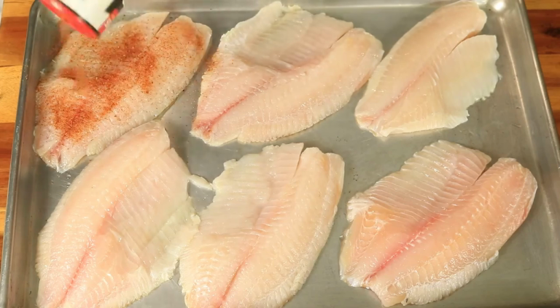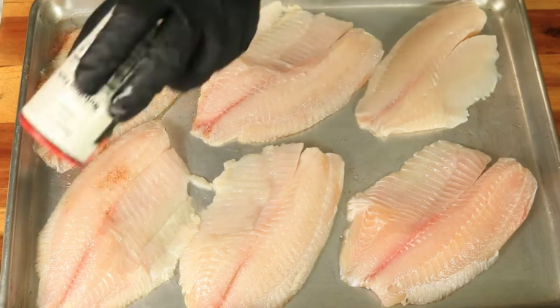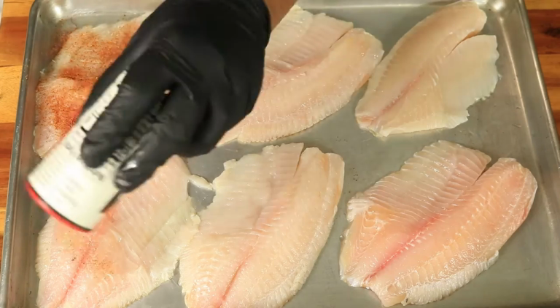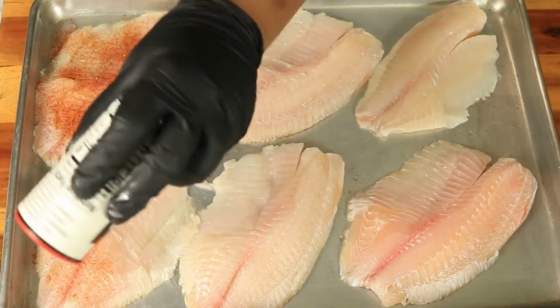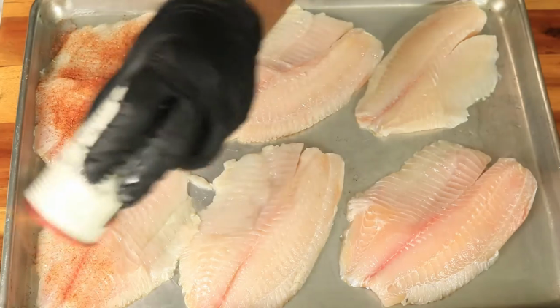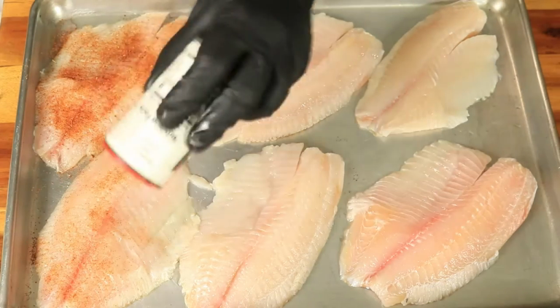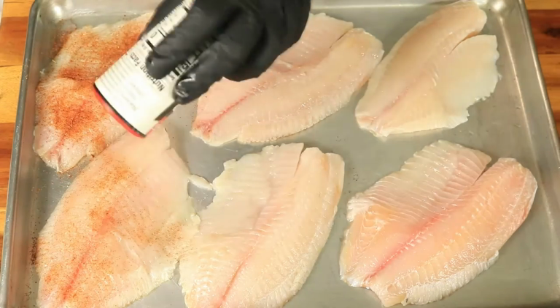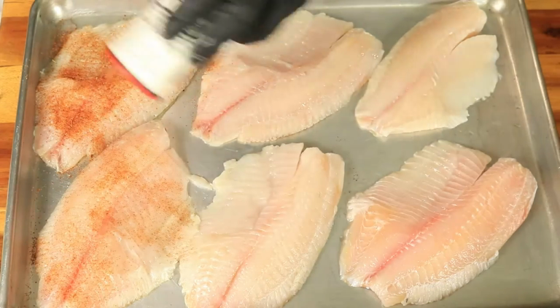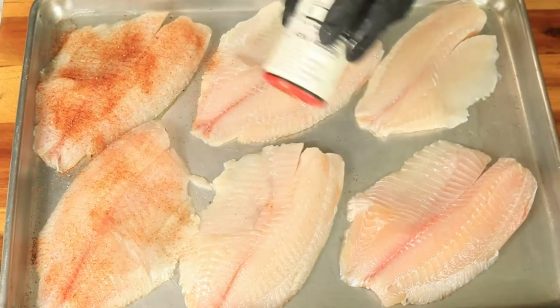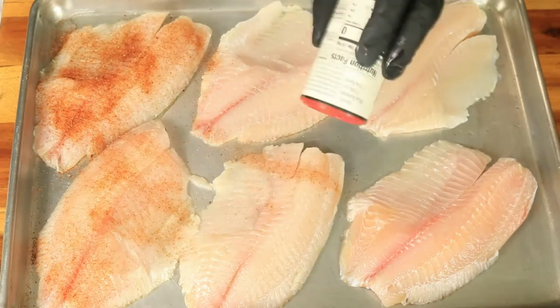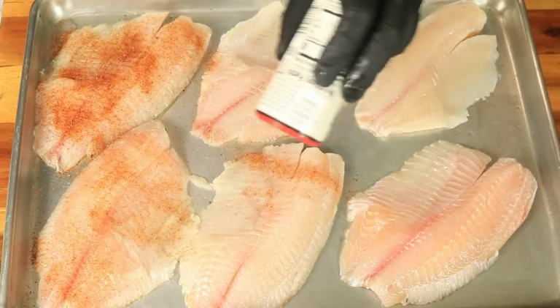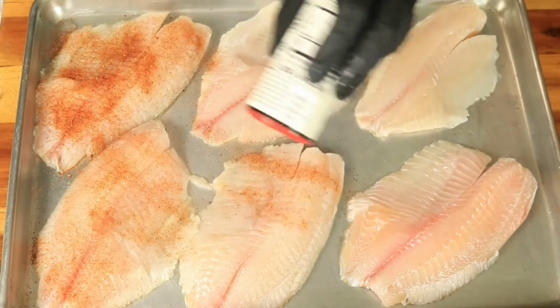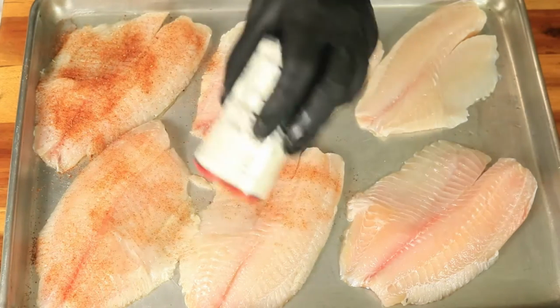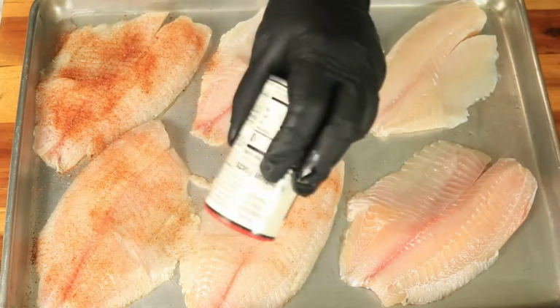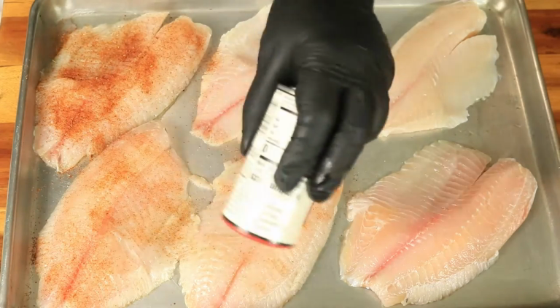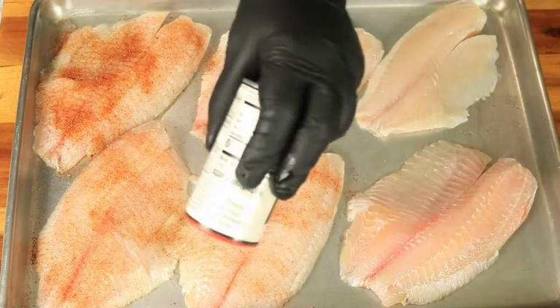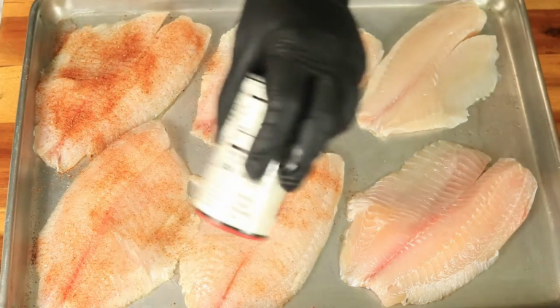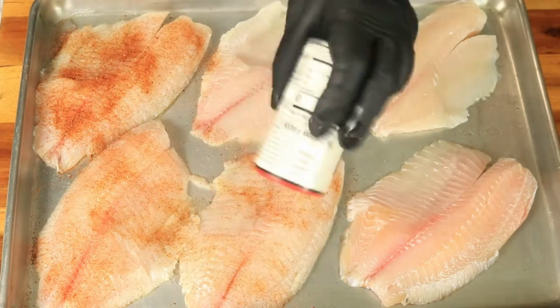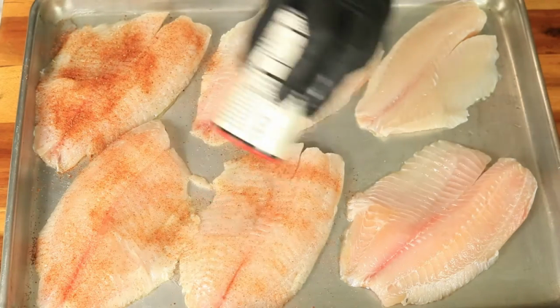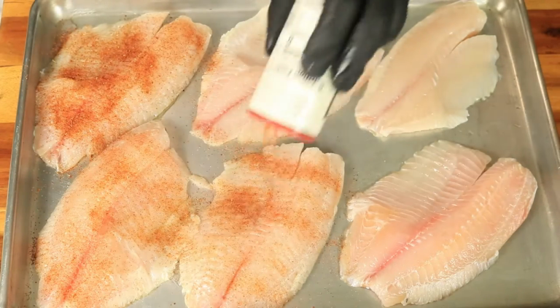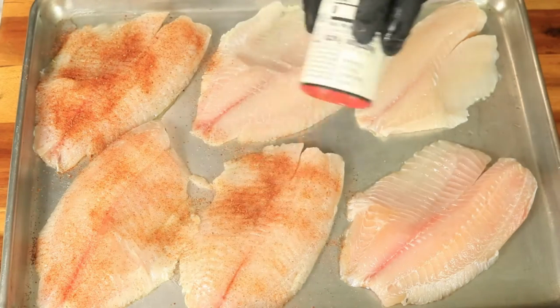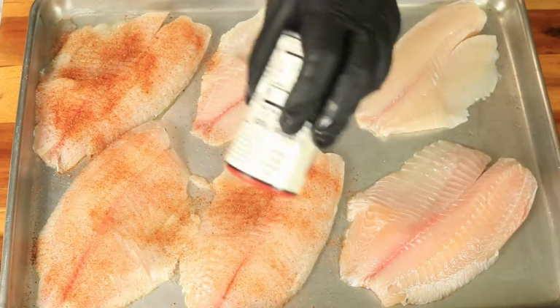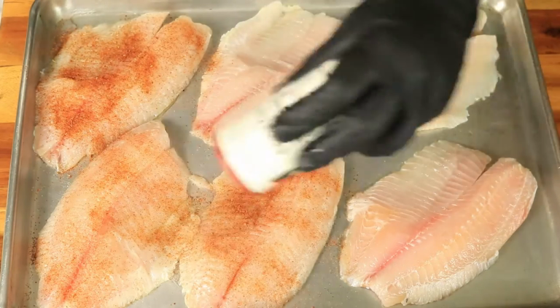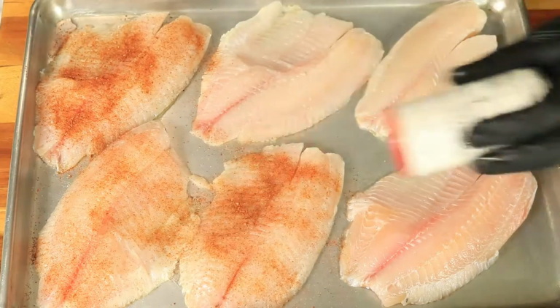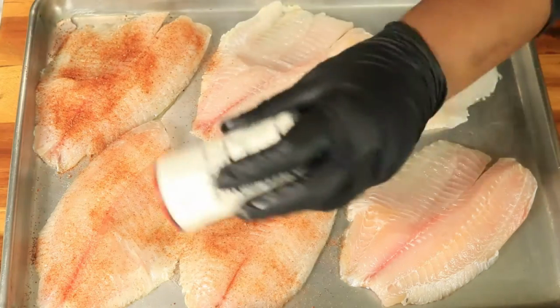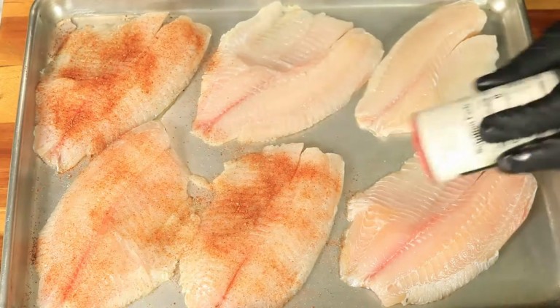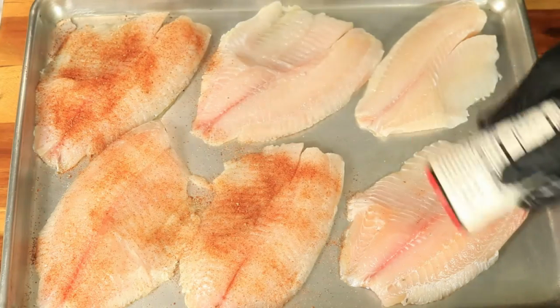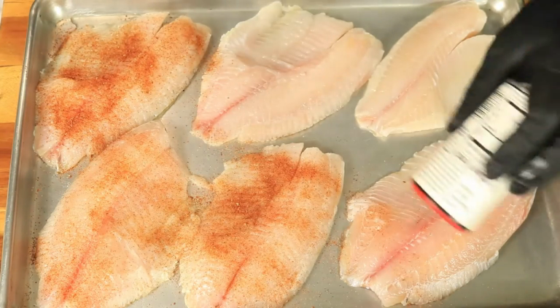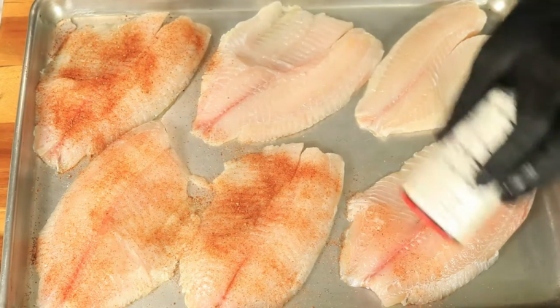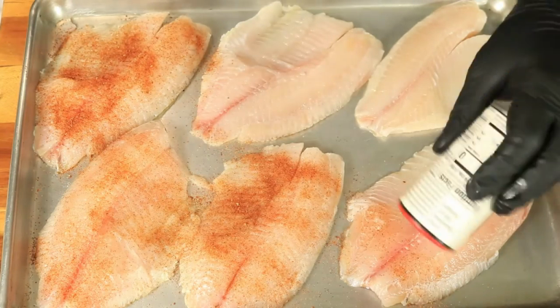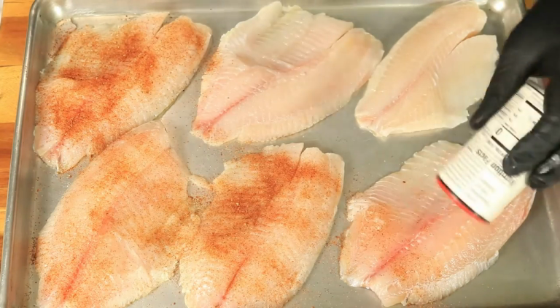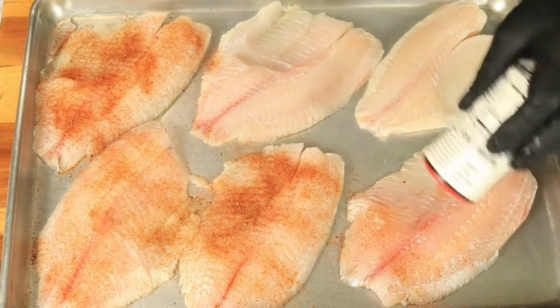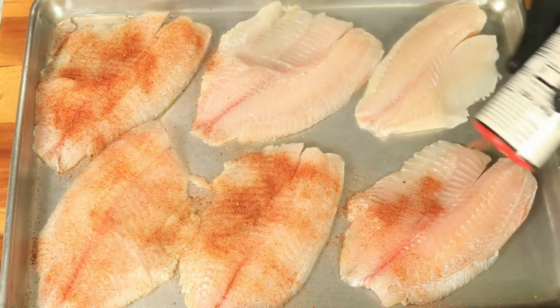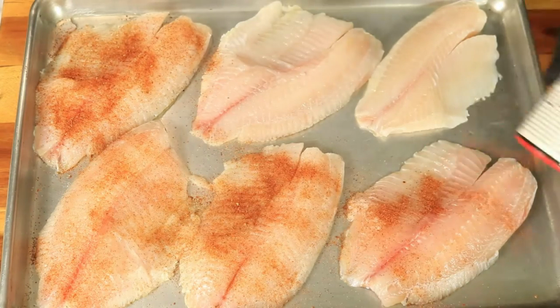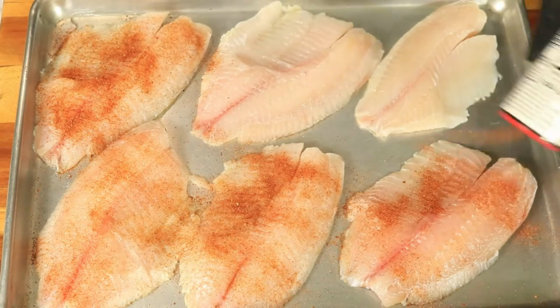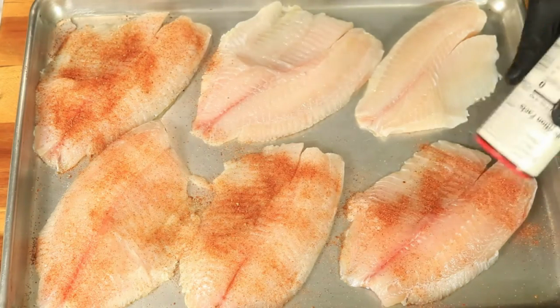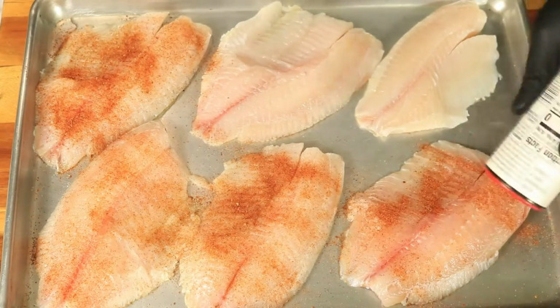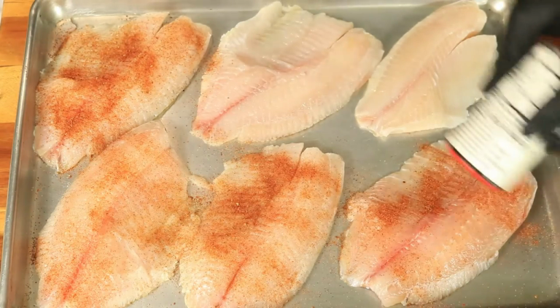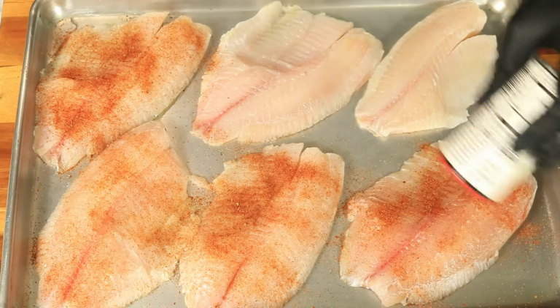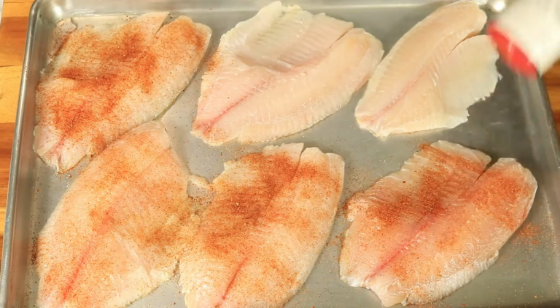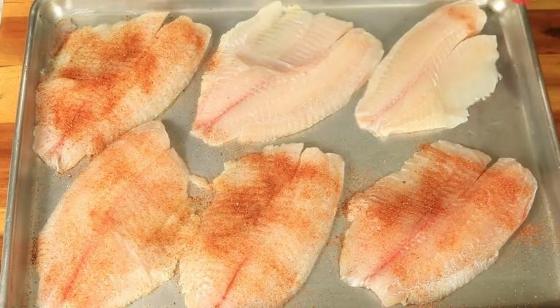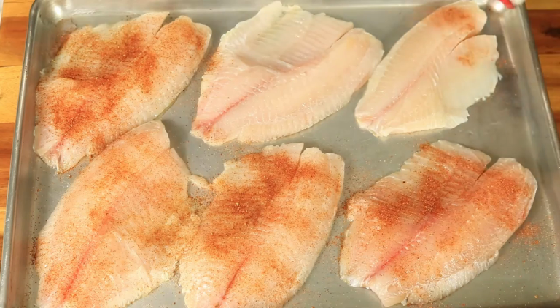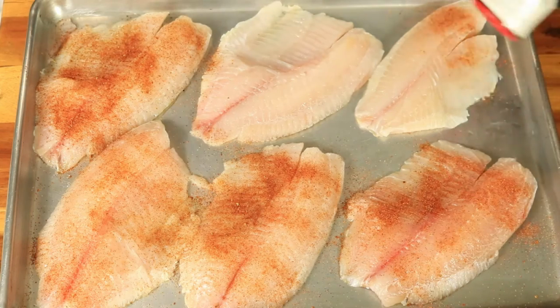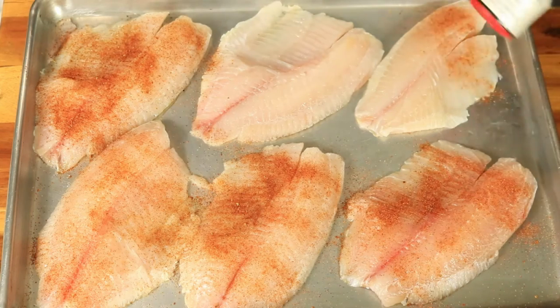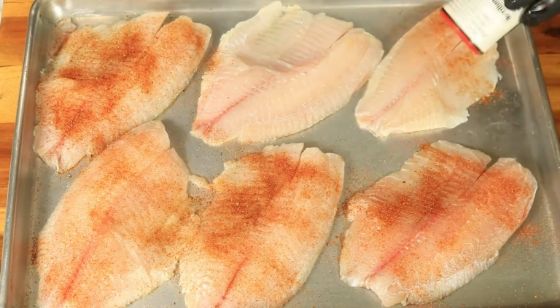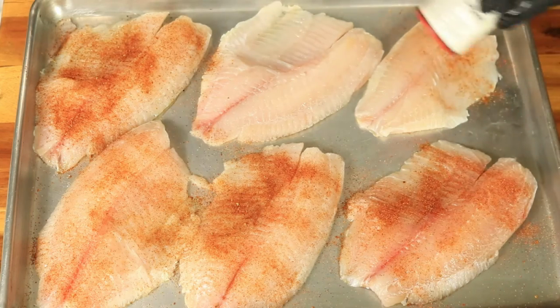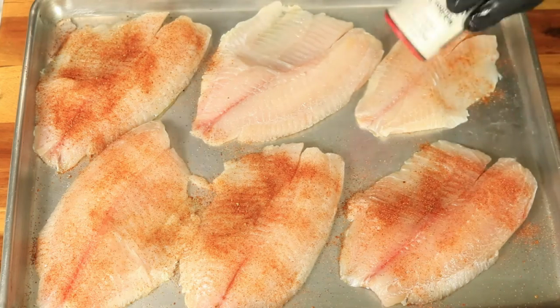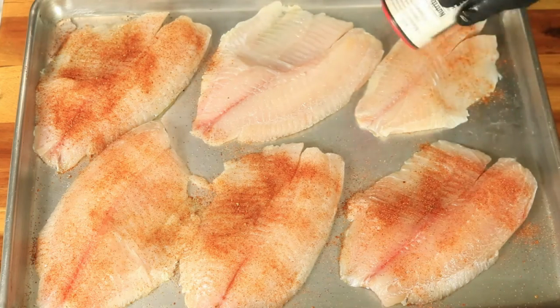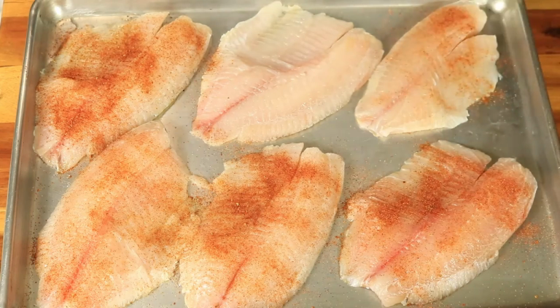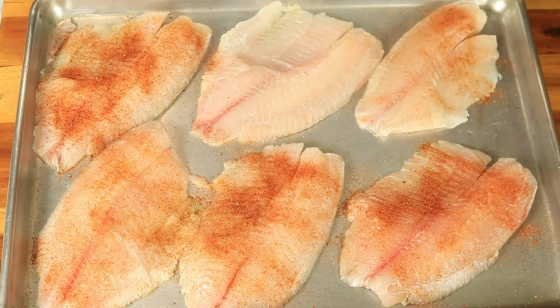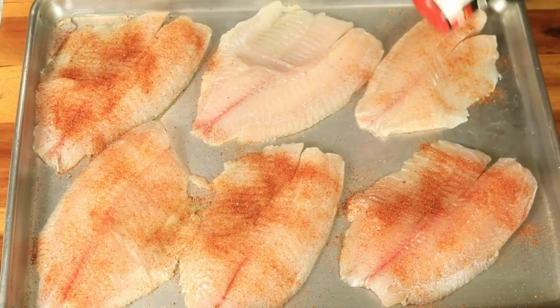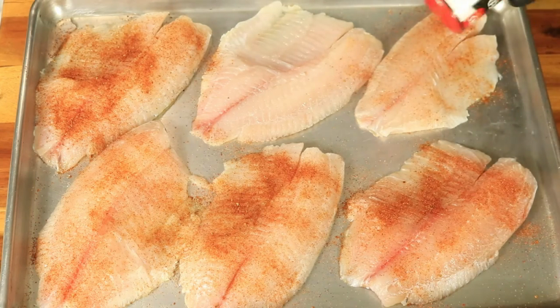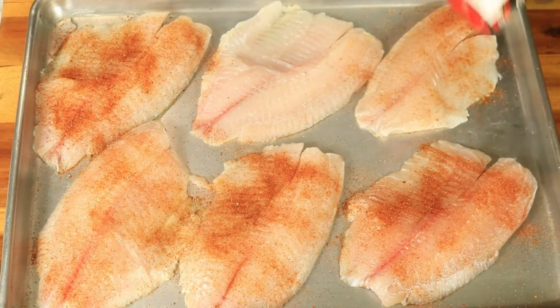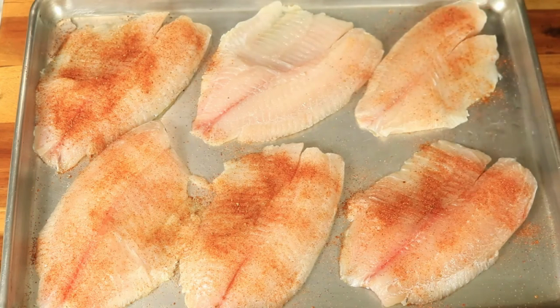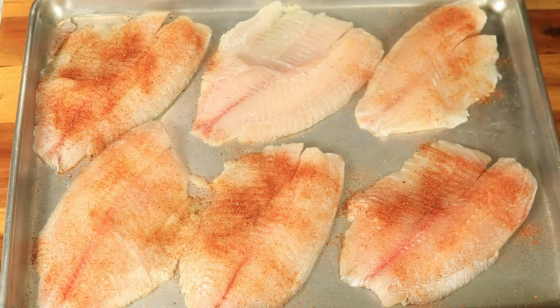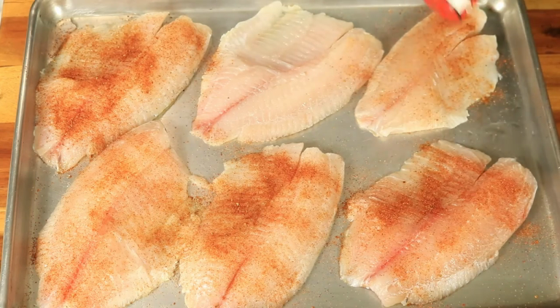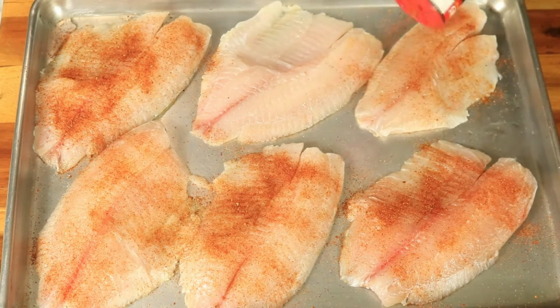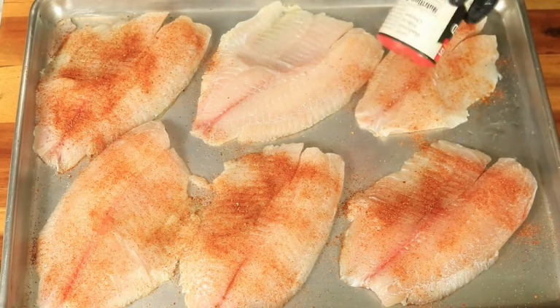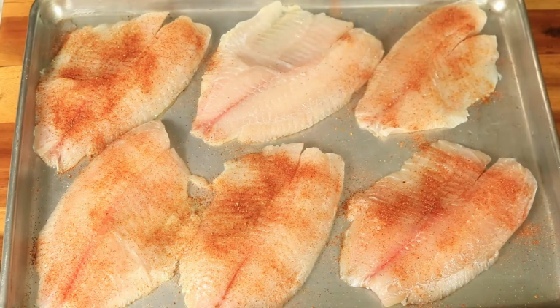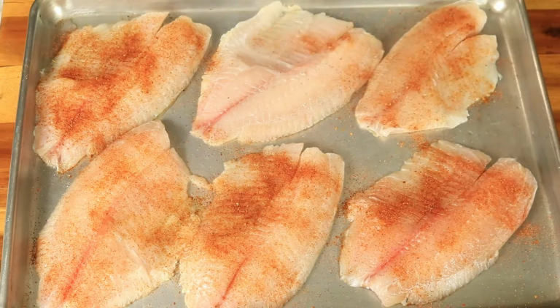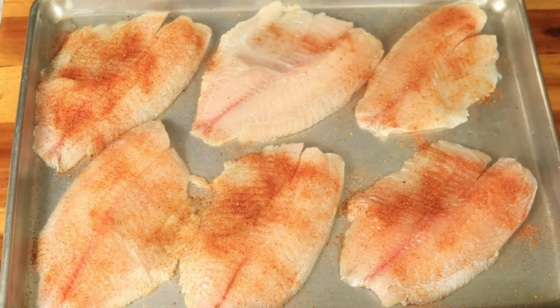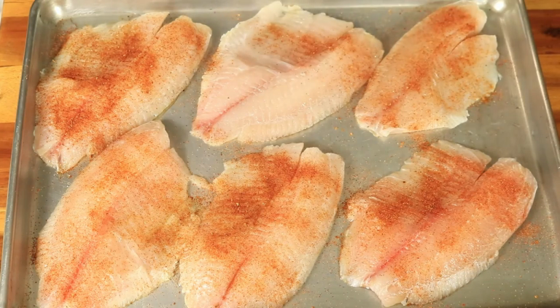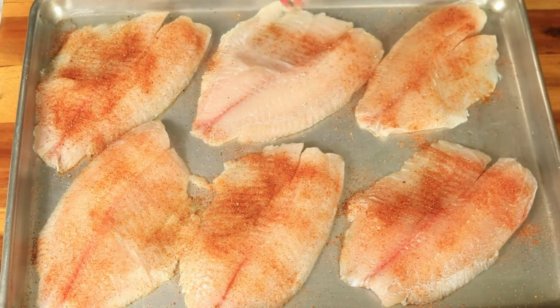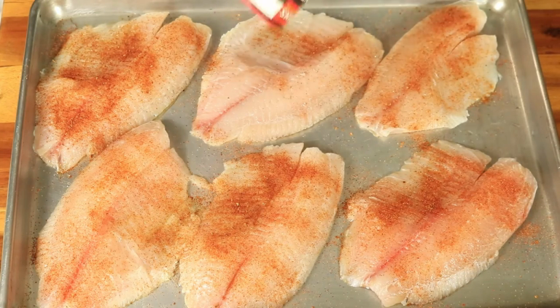First I'm going to add the Zatarain's blackened seasoning. Then I'm going to add my homemade seasoning, and then I'm going to flip it over and do the same to the opposite side of the fish.